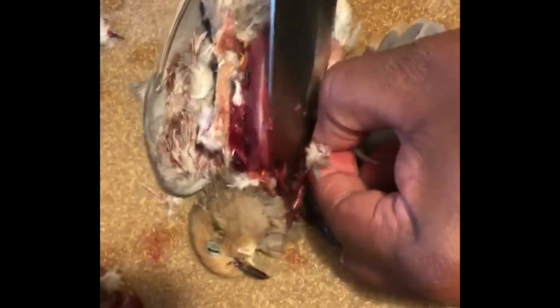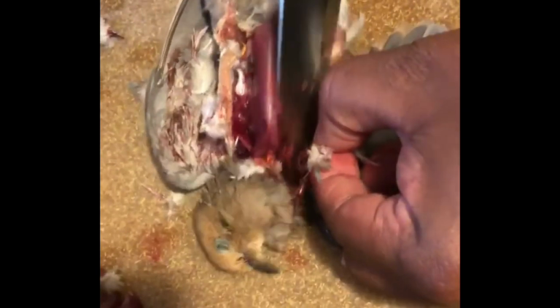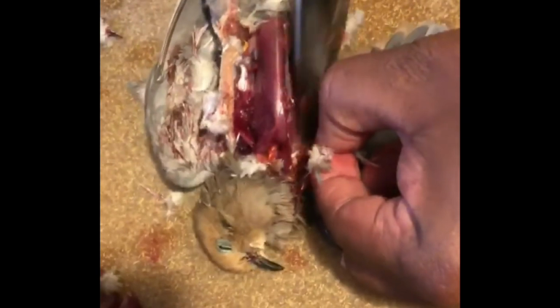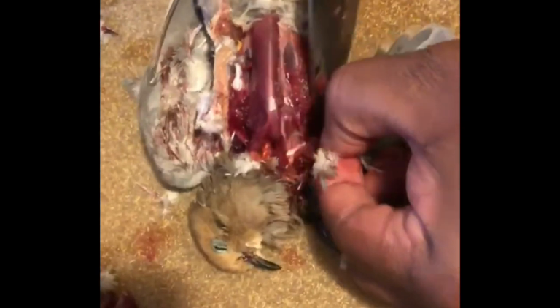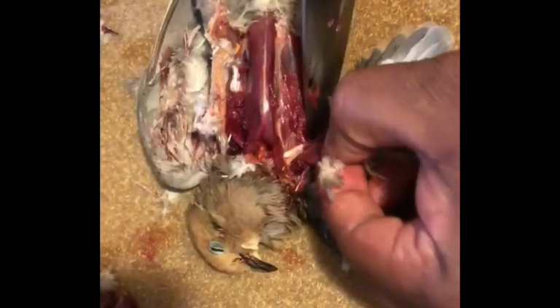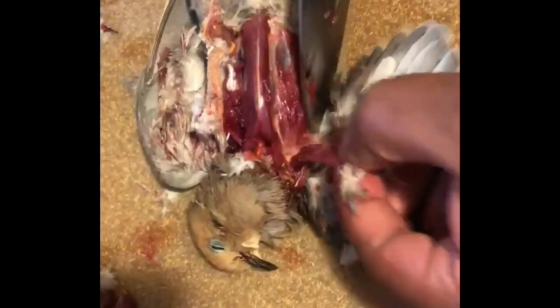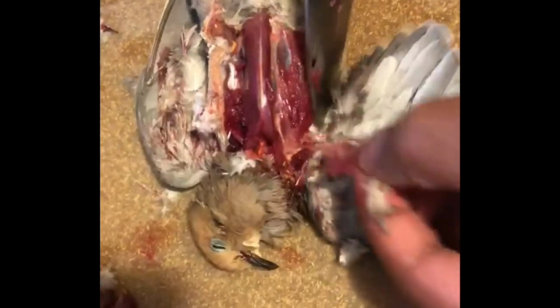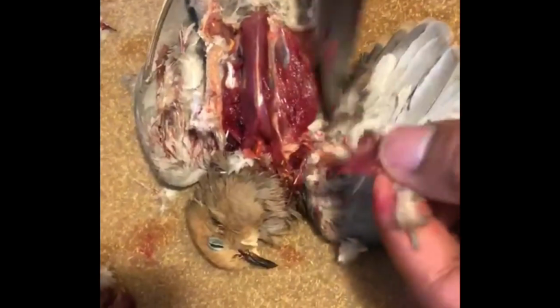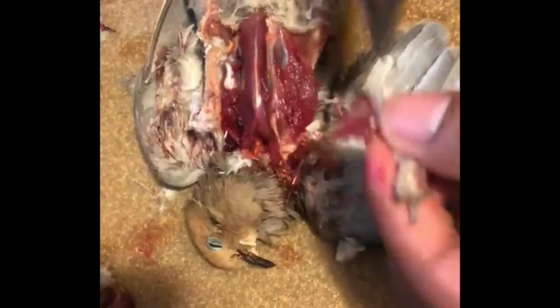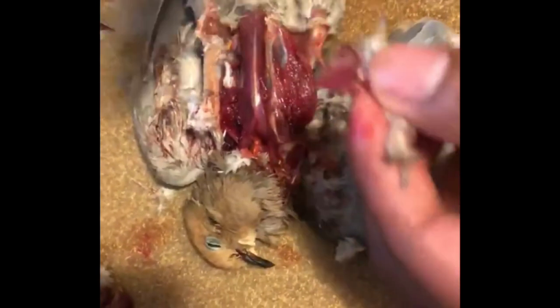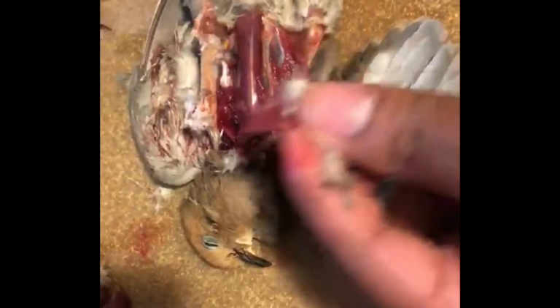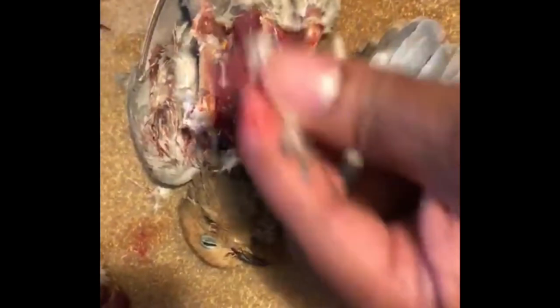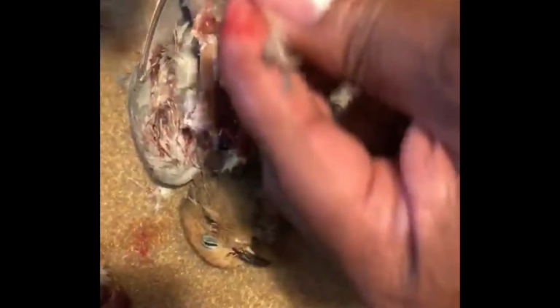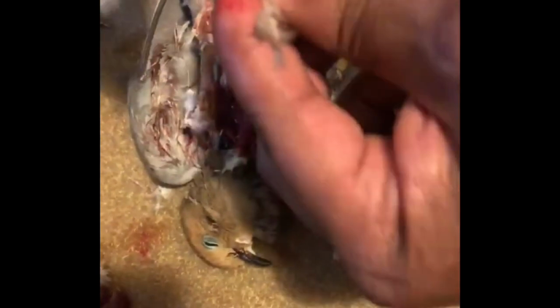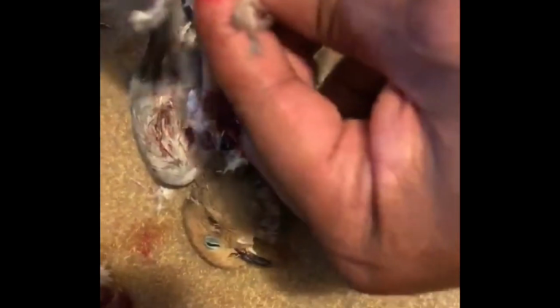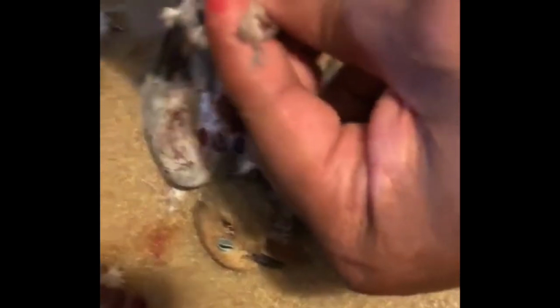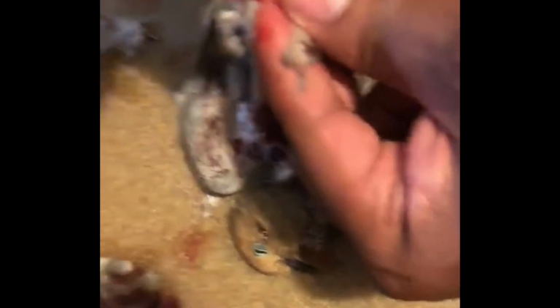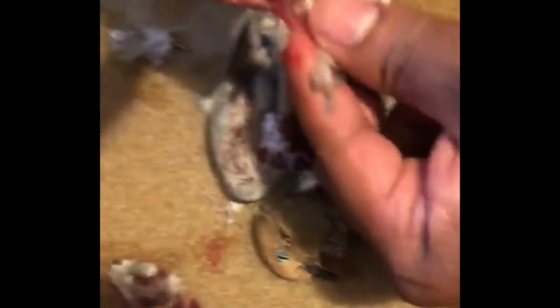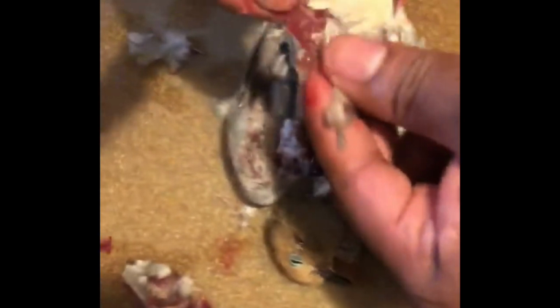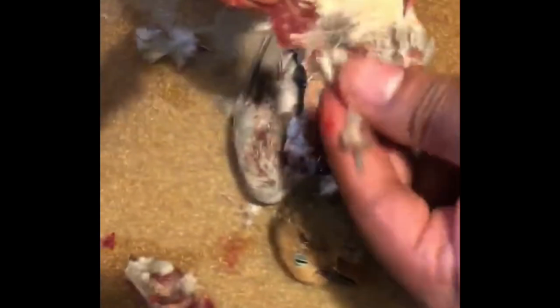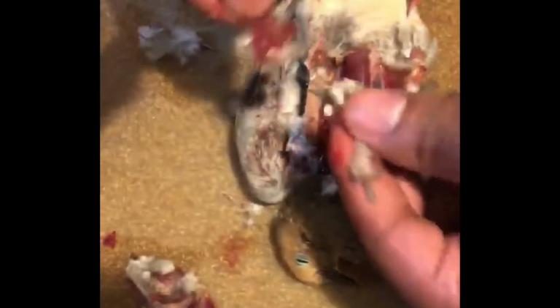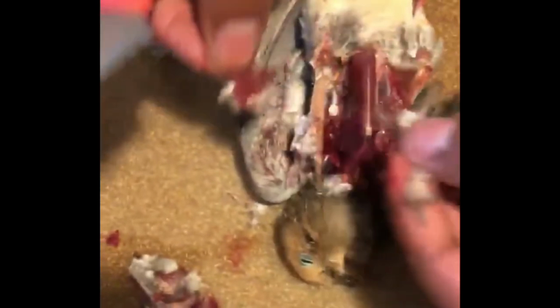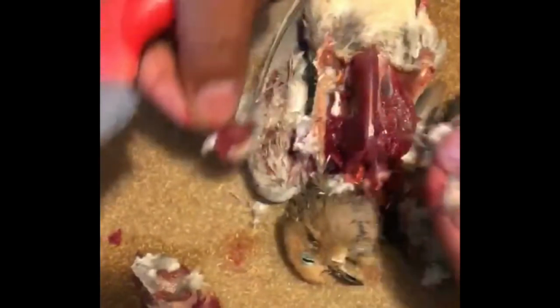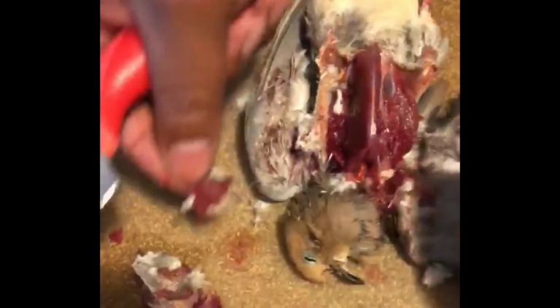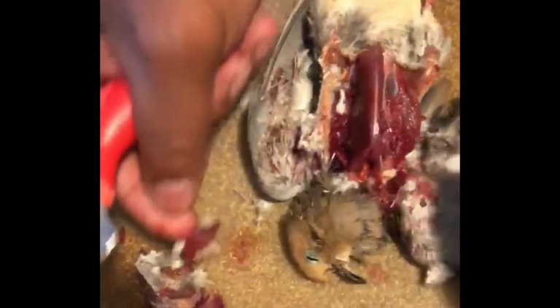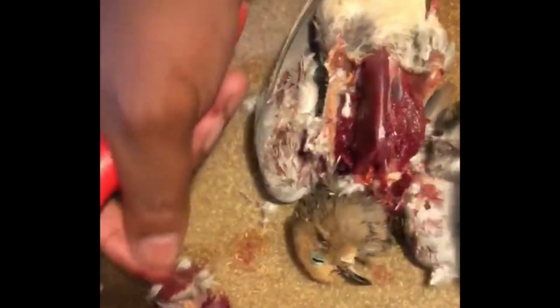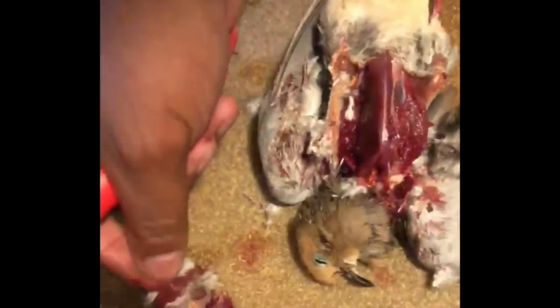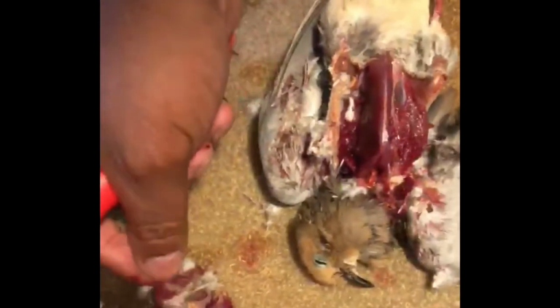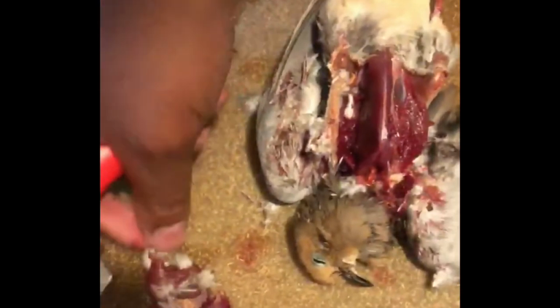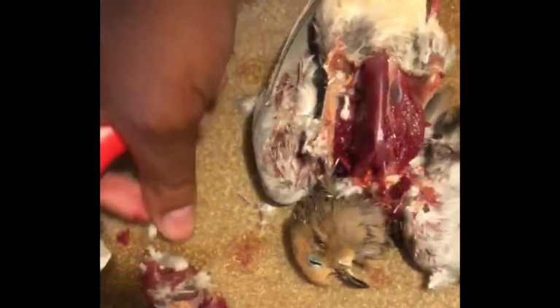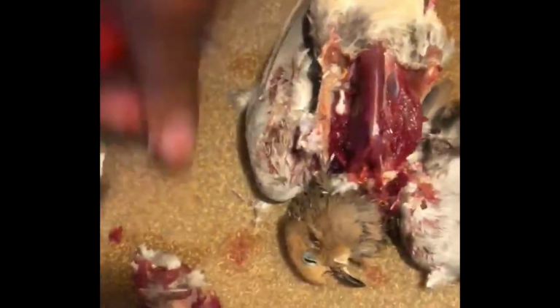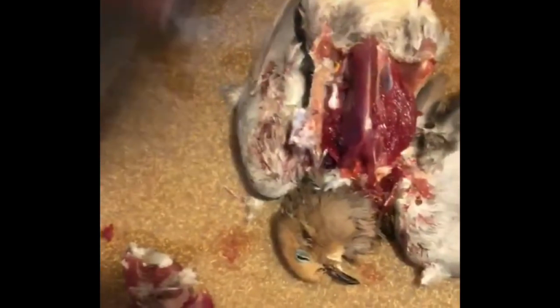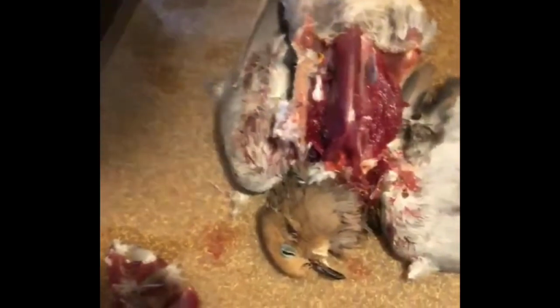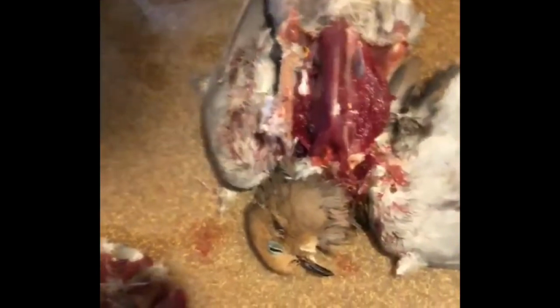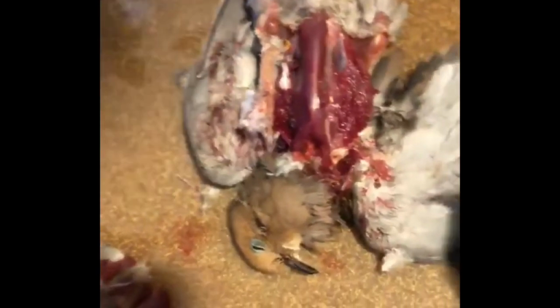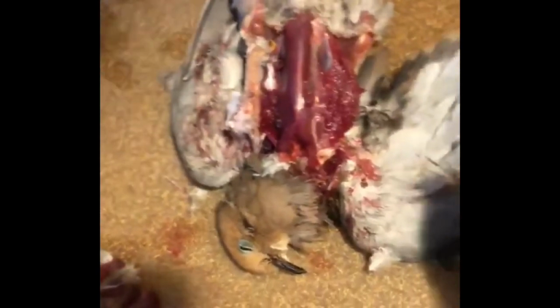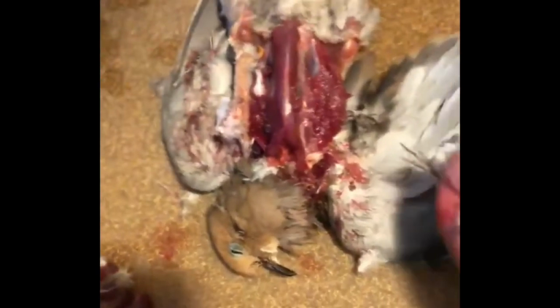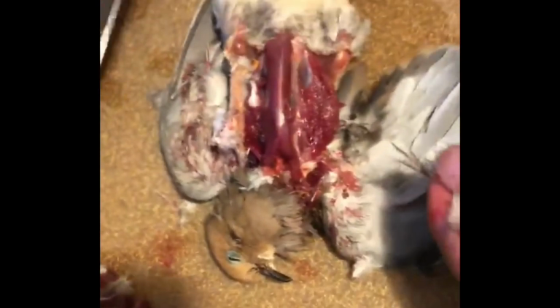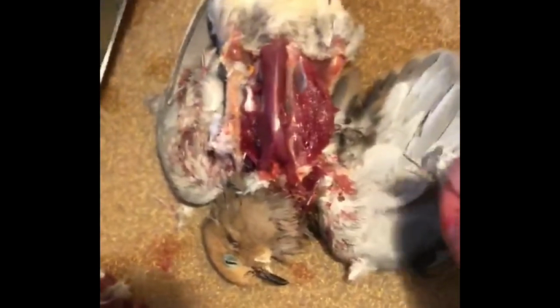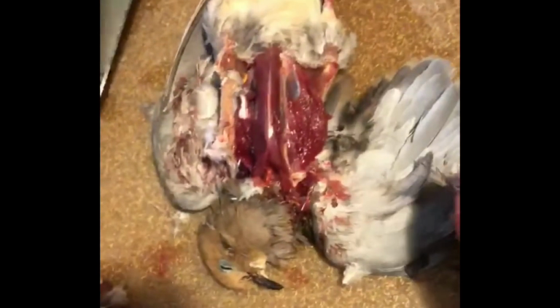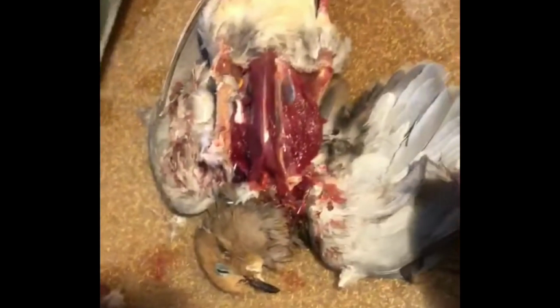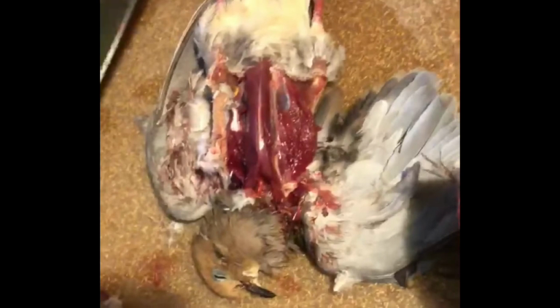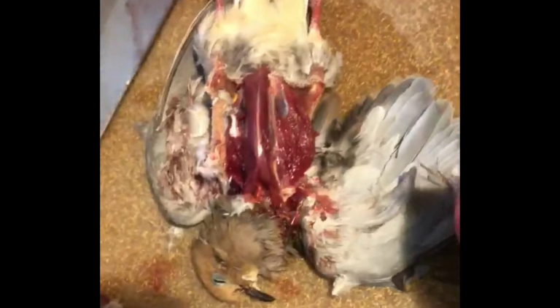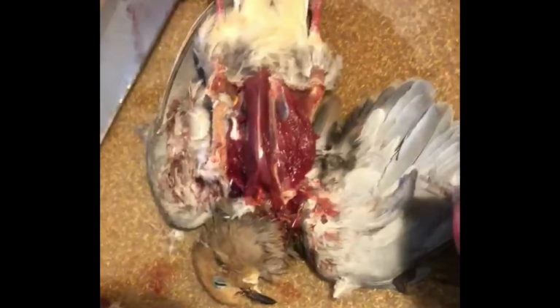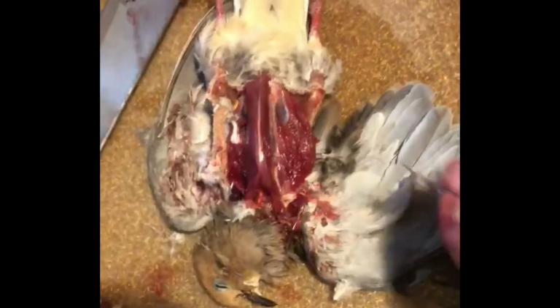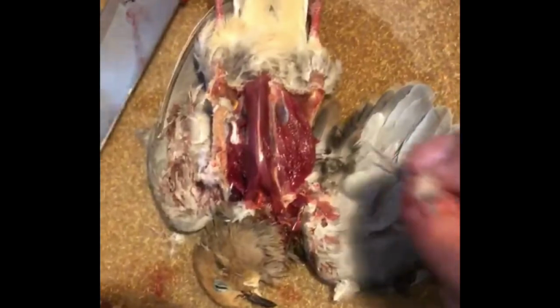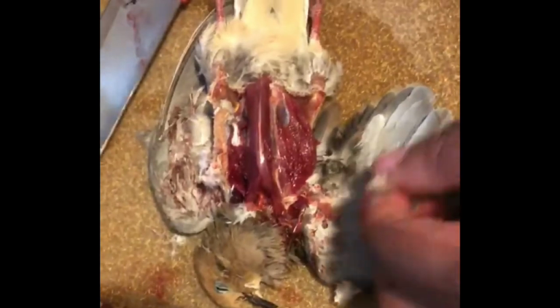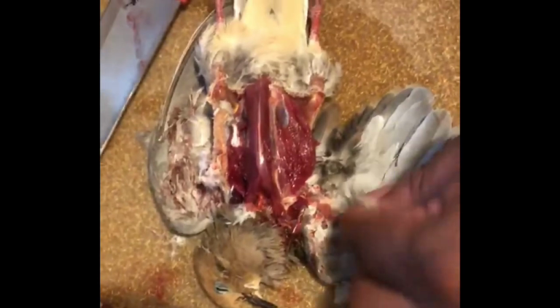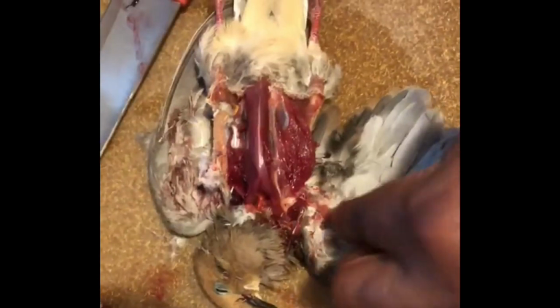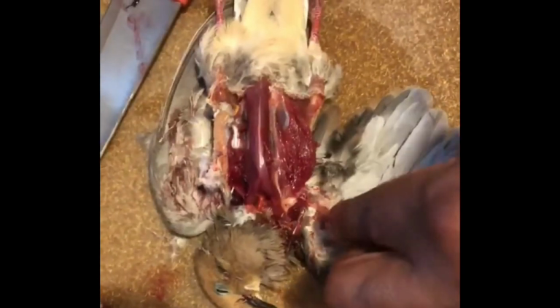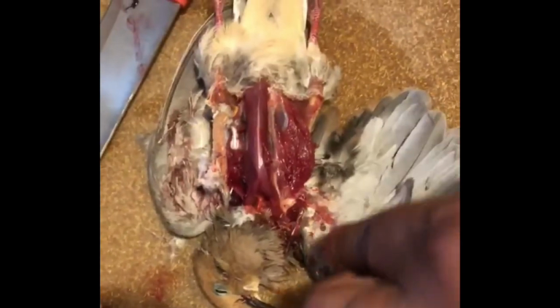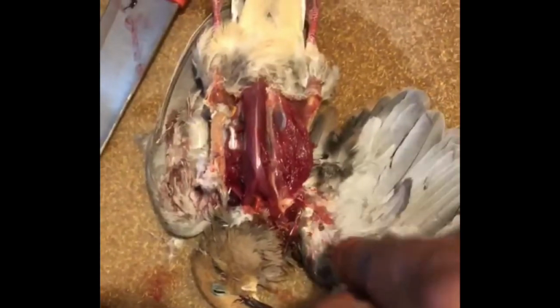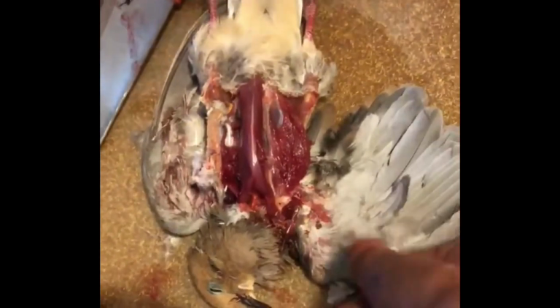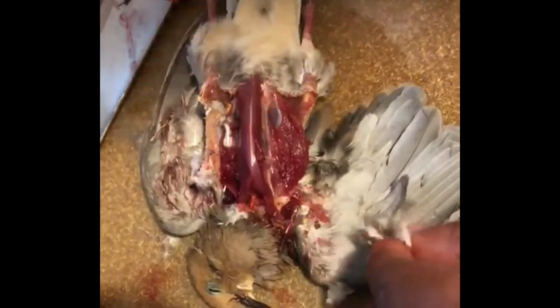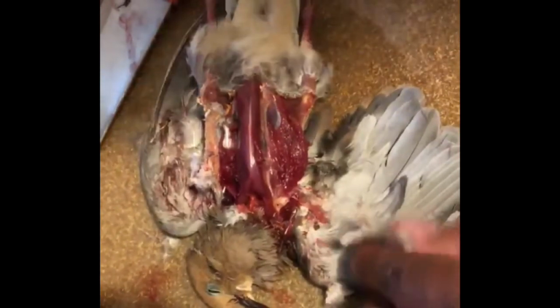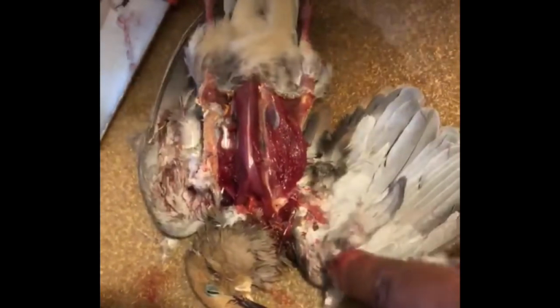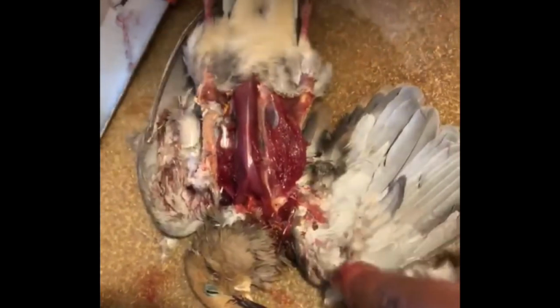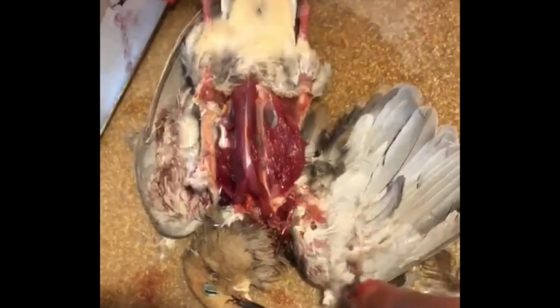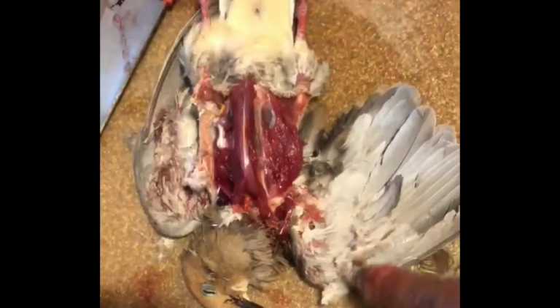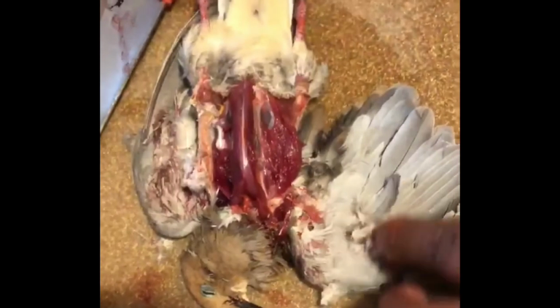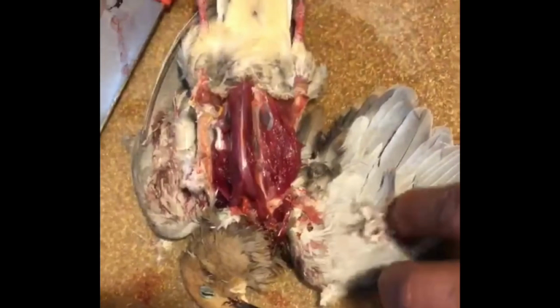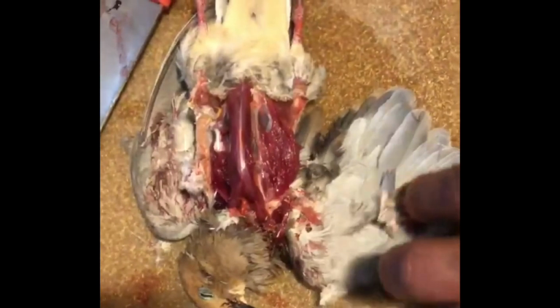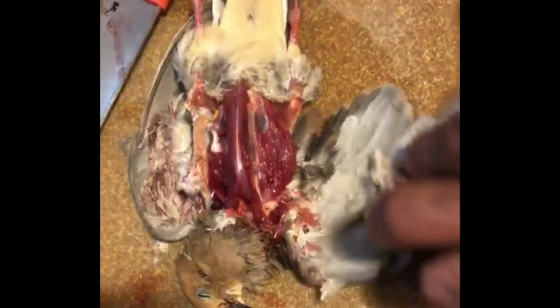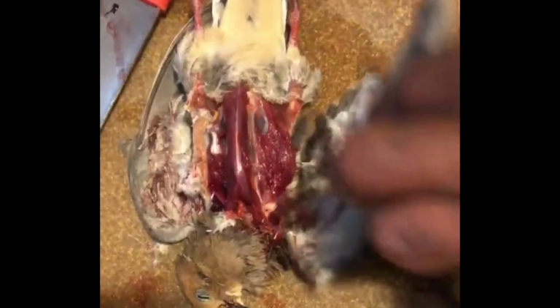They clean off with a little water. Alright guys, that's it. Just take and throw the carcass out.